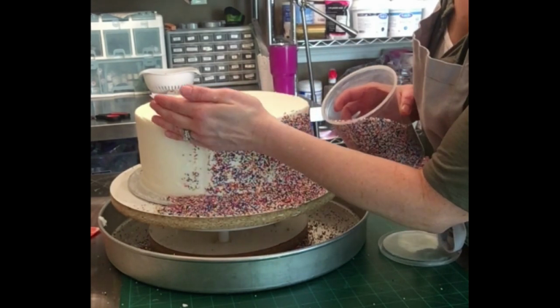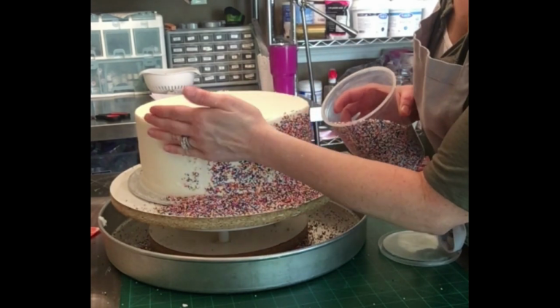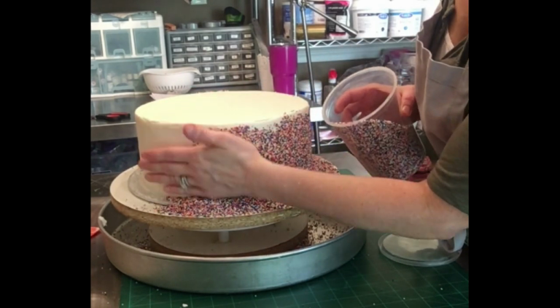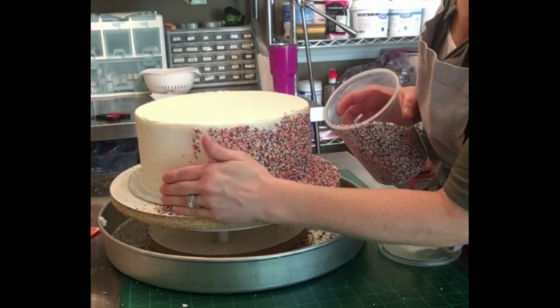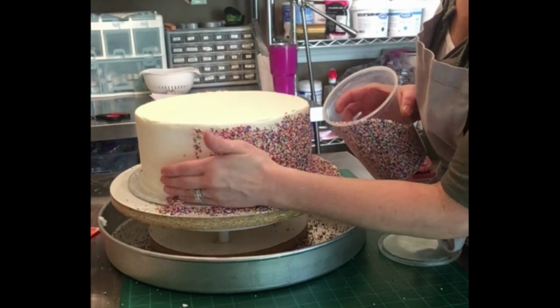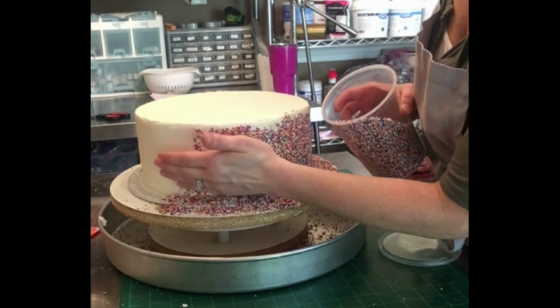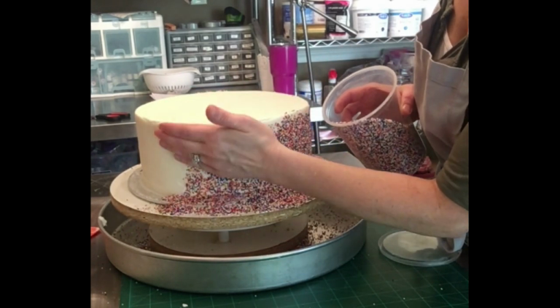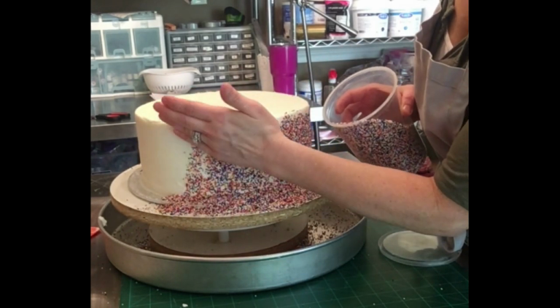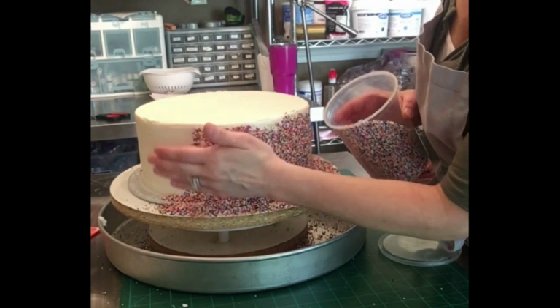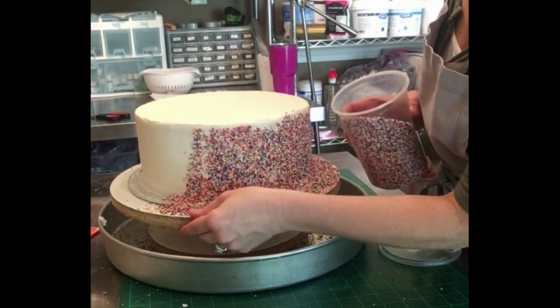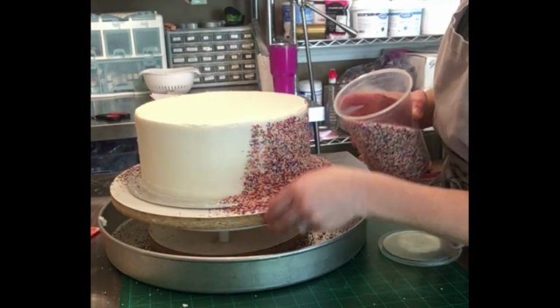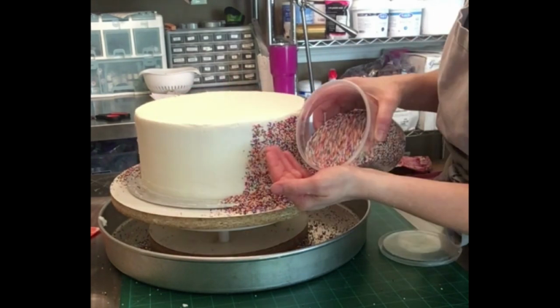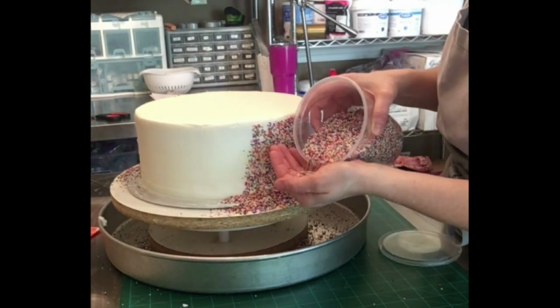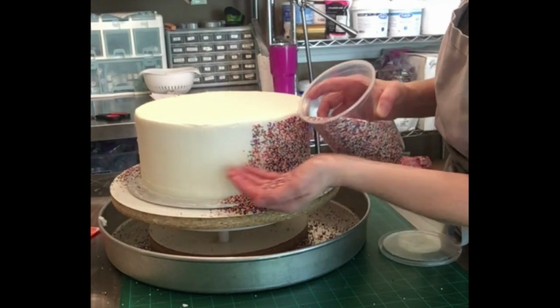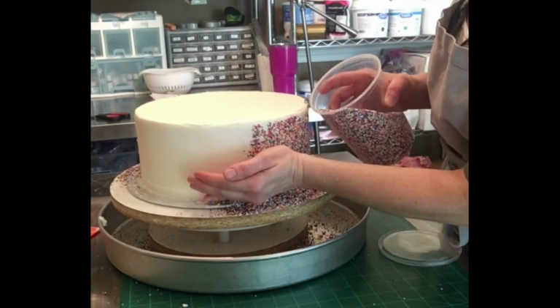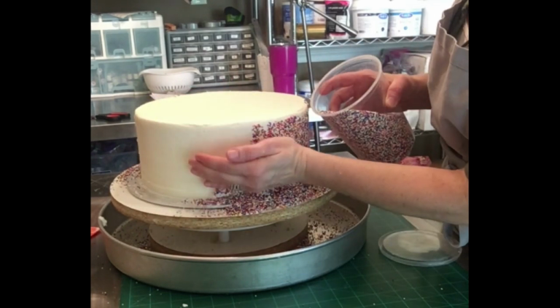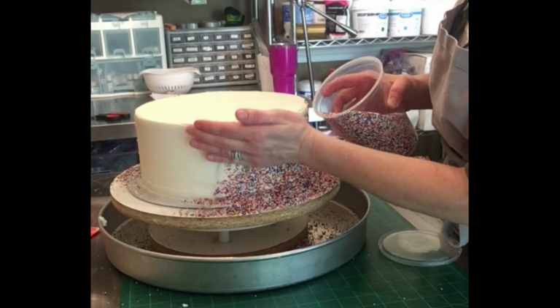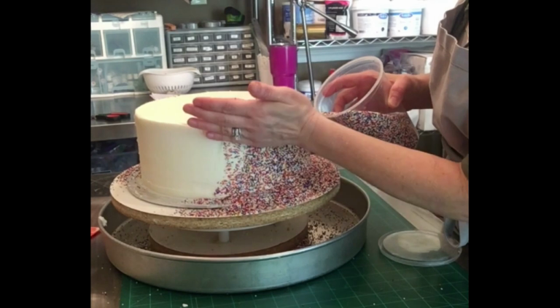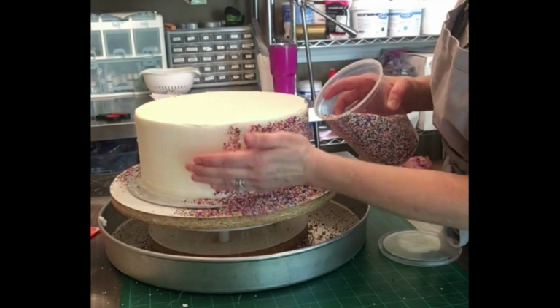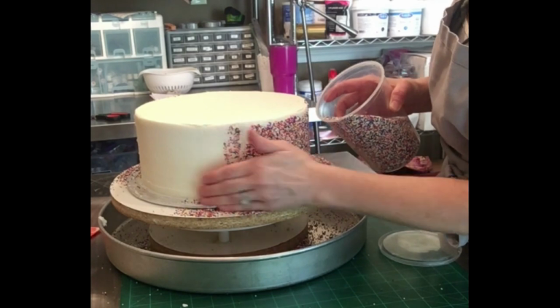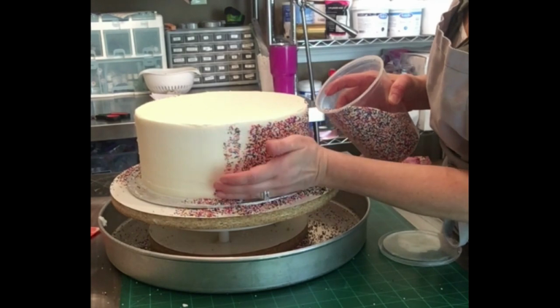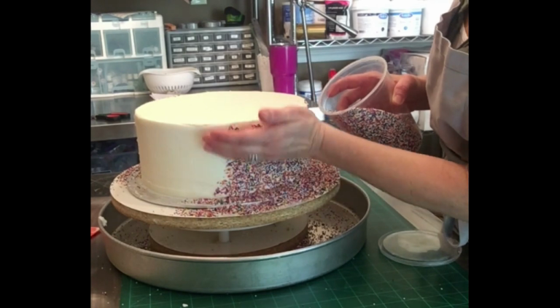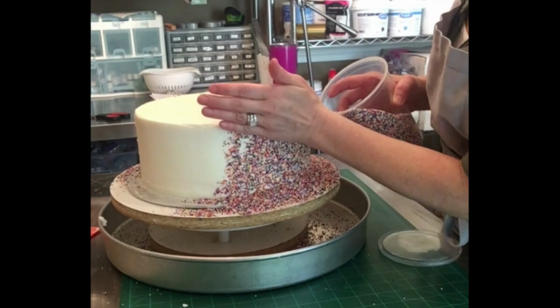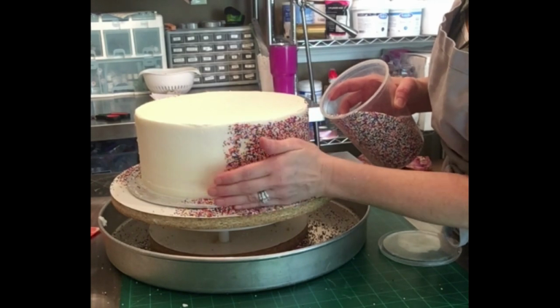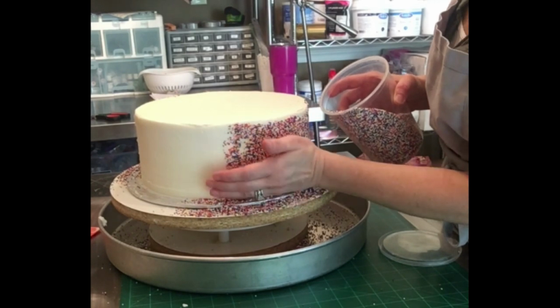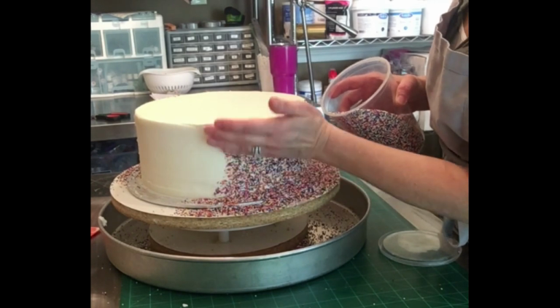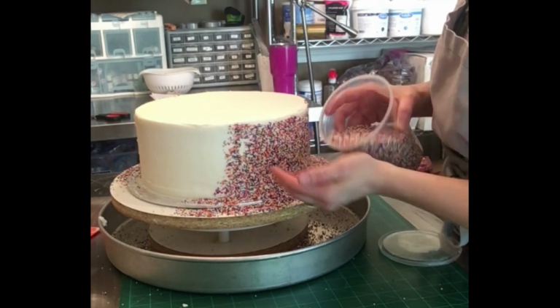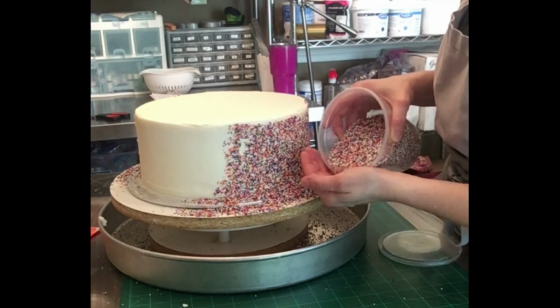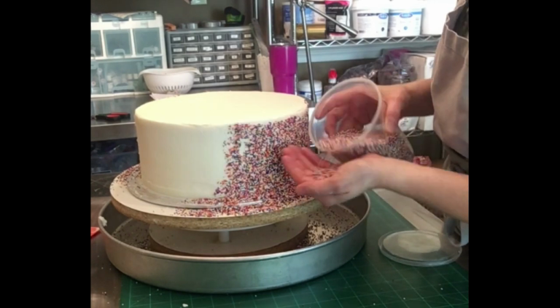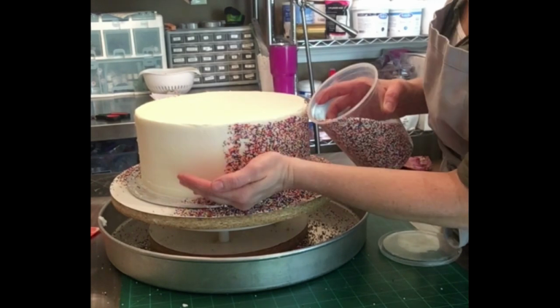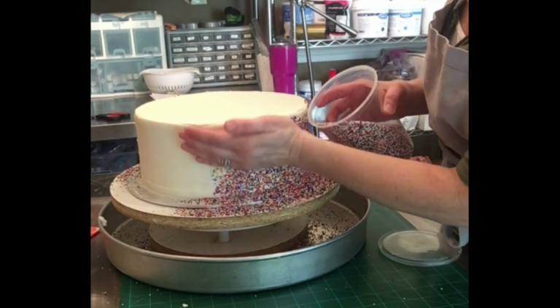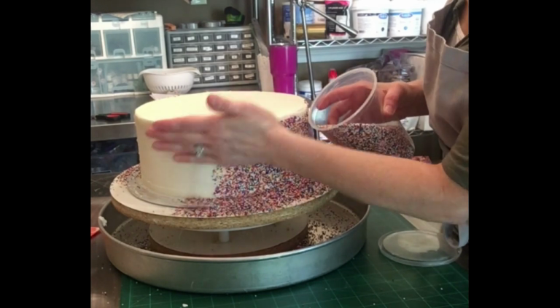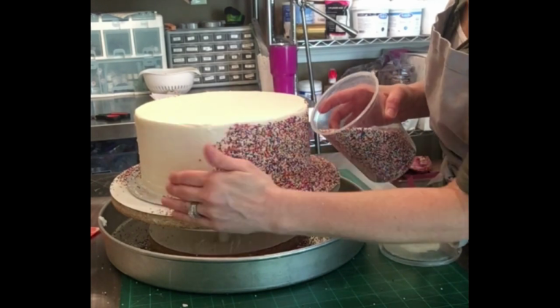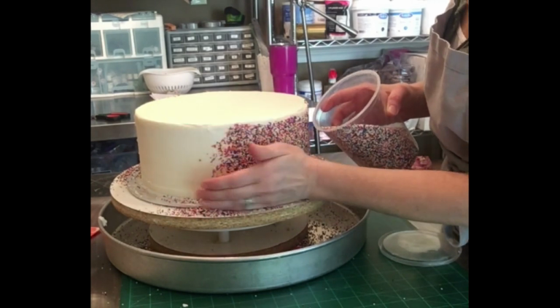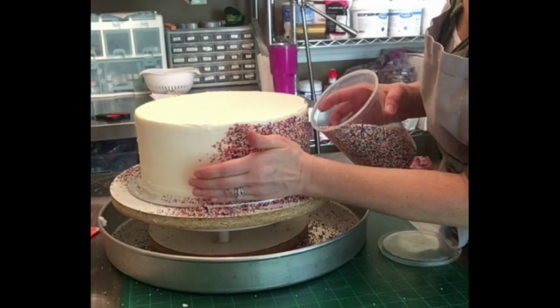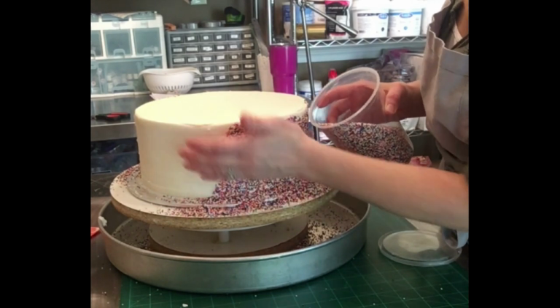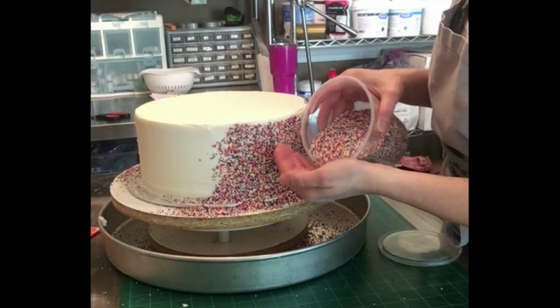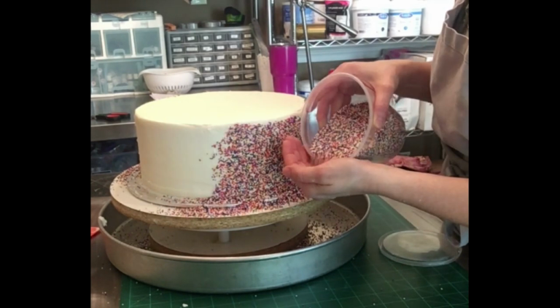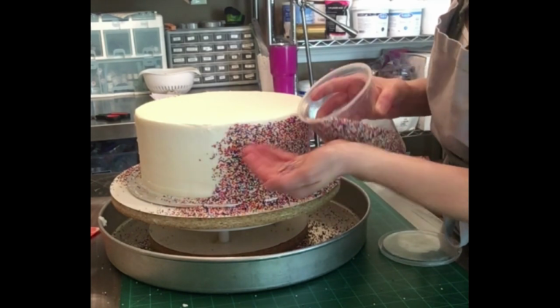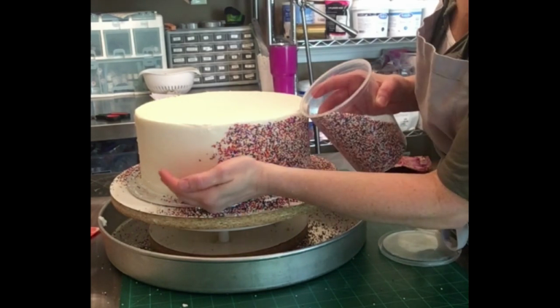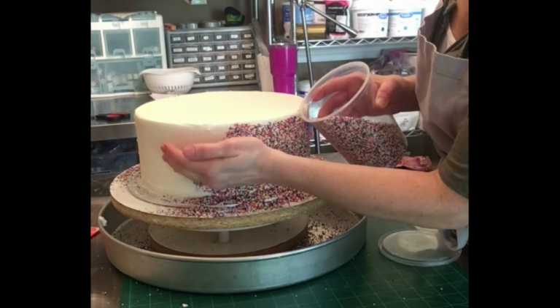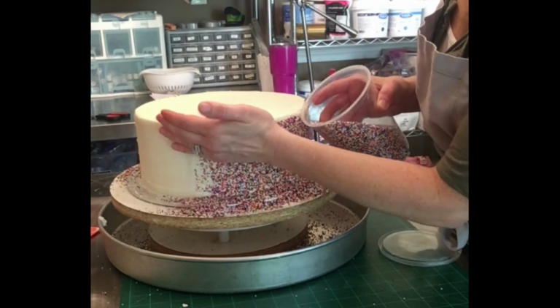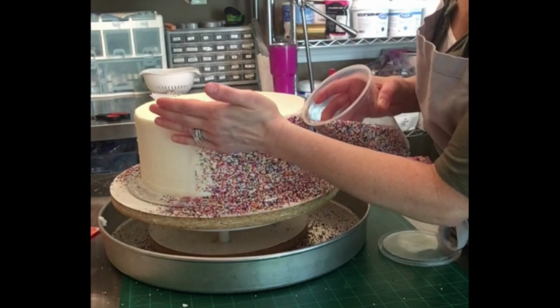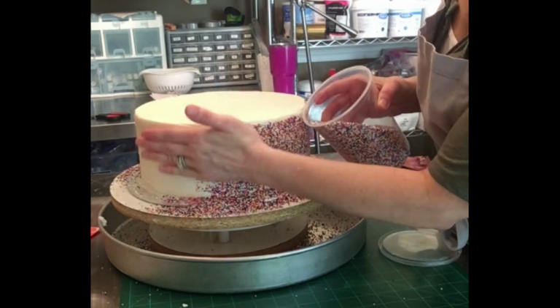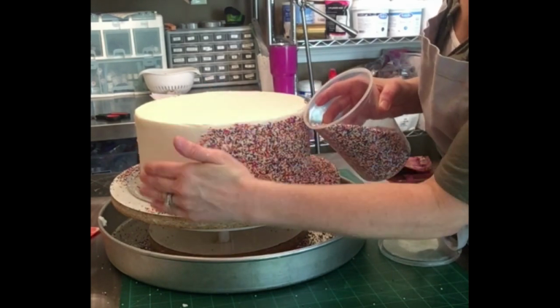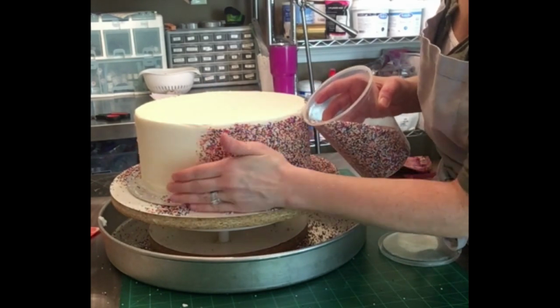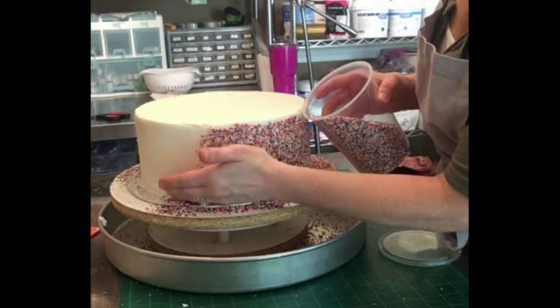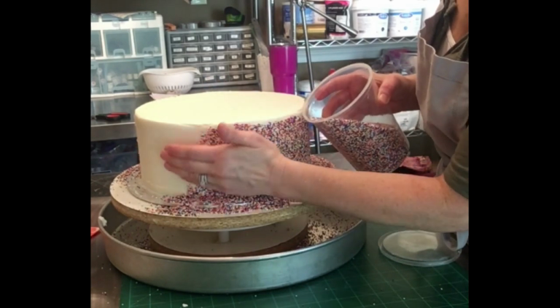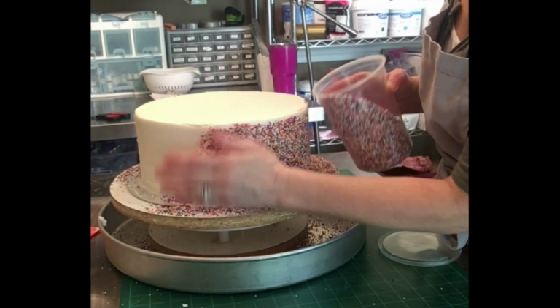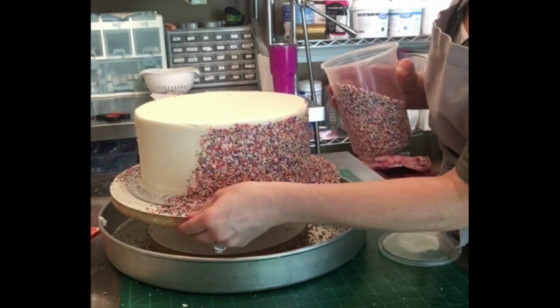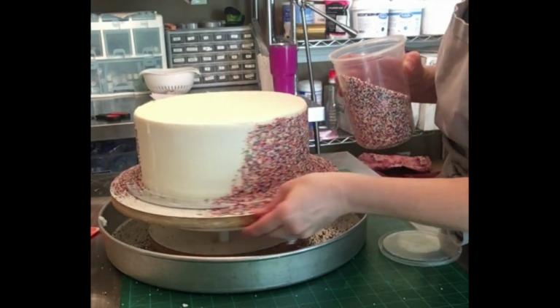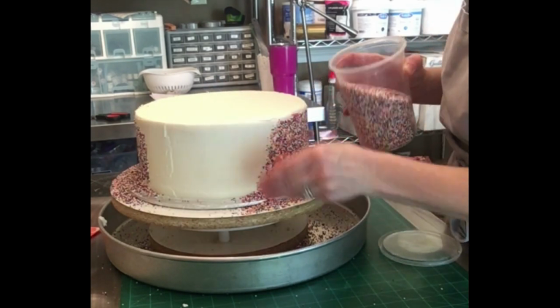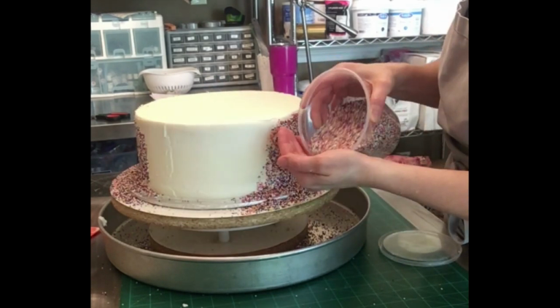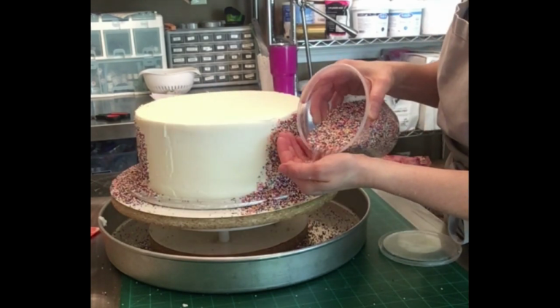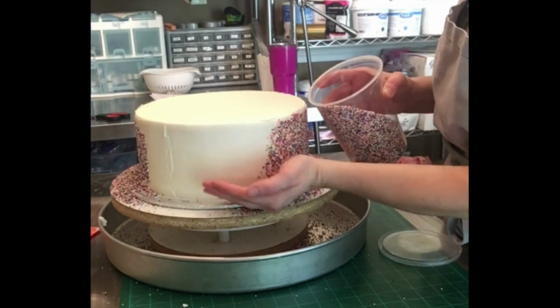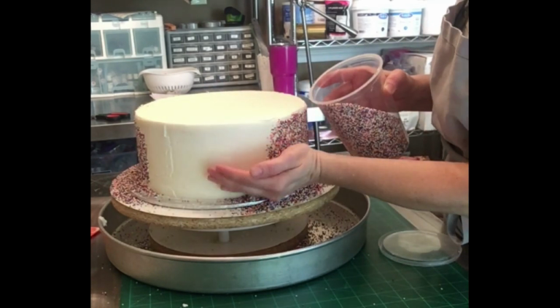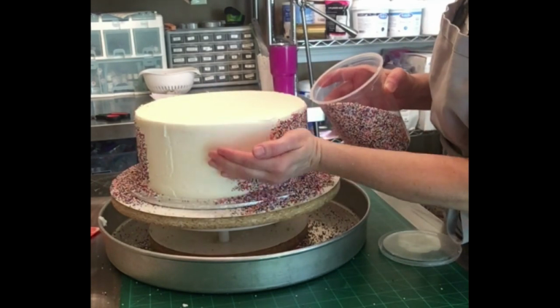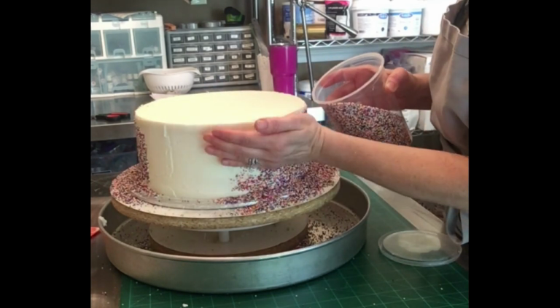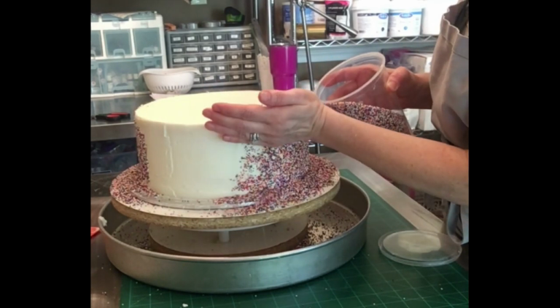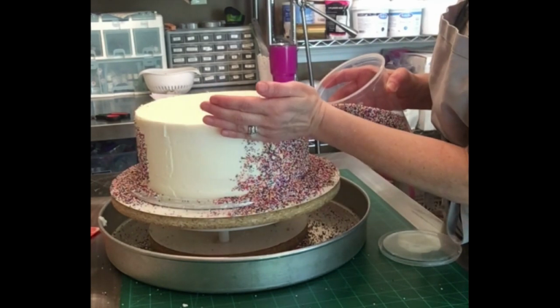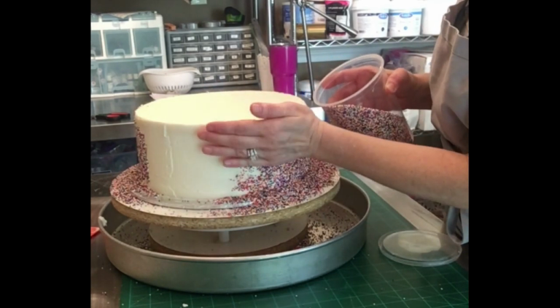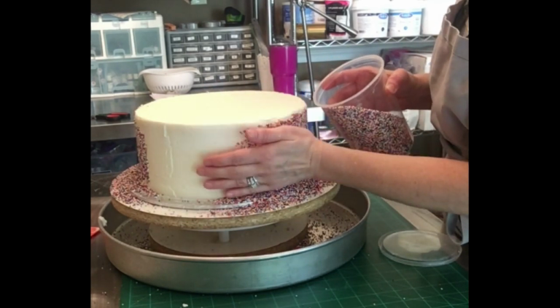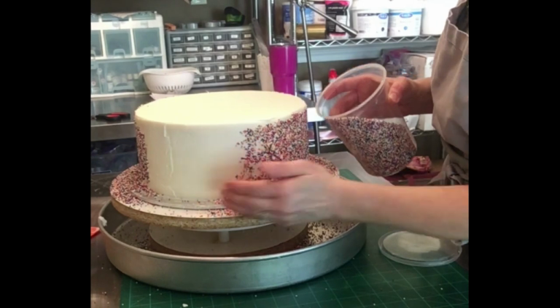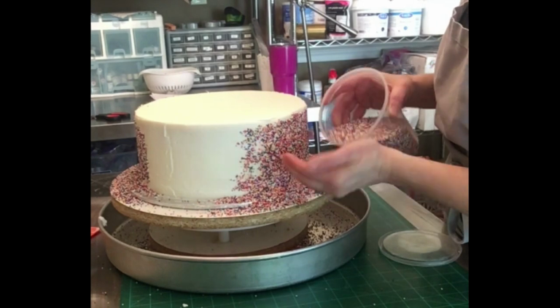I have a larger cake pan under my turntable to catch most of the excess sprinkles that fall off.